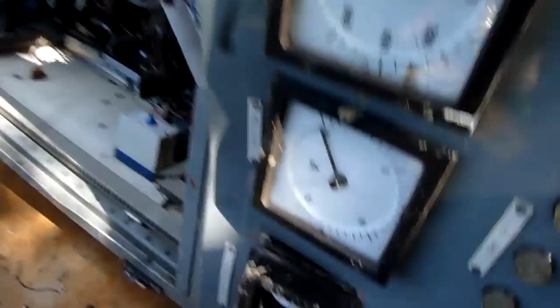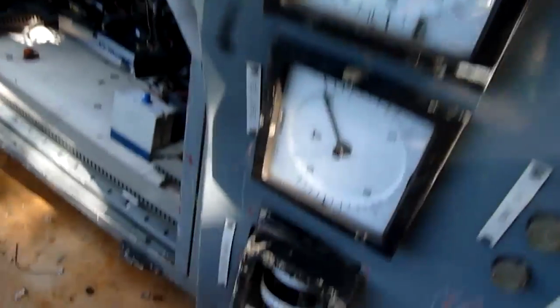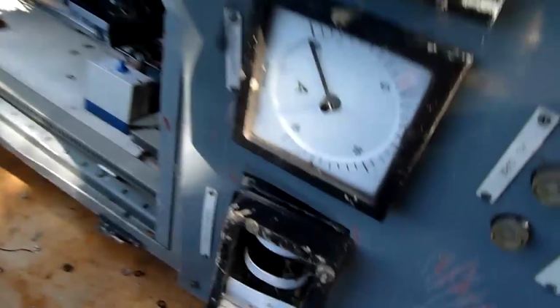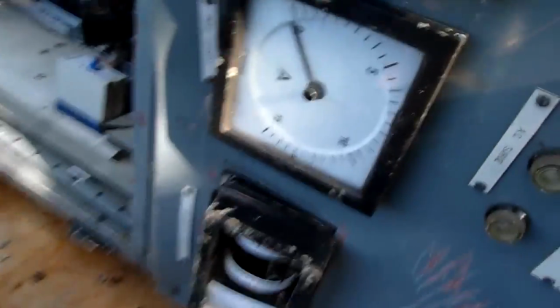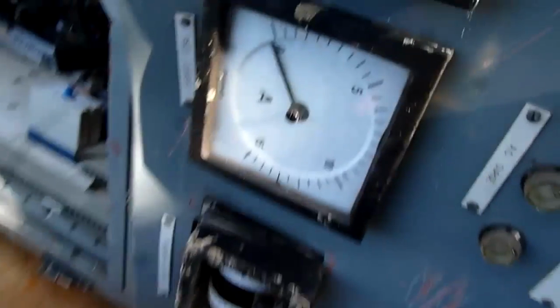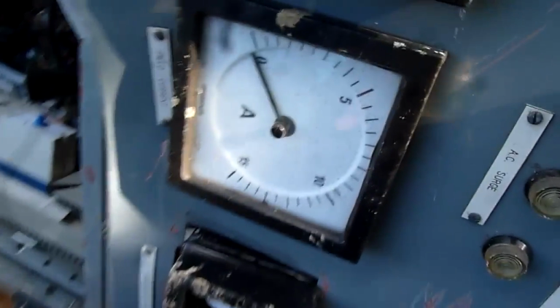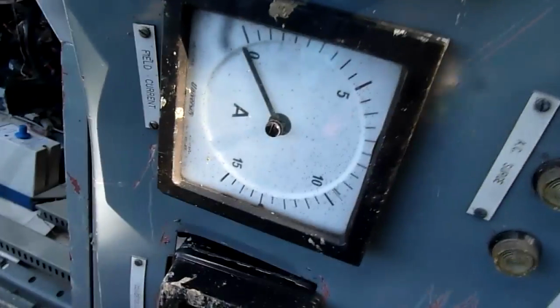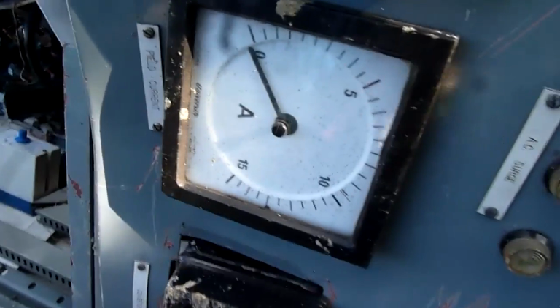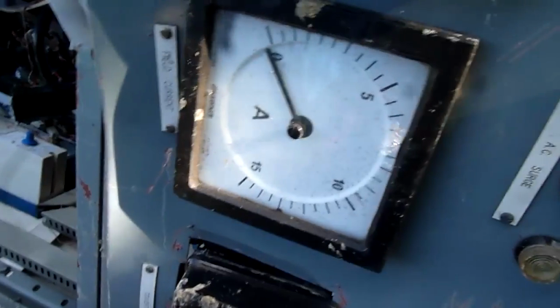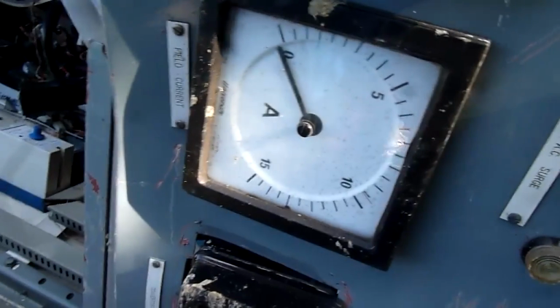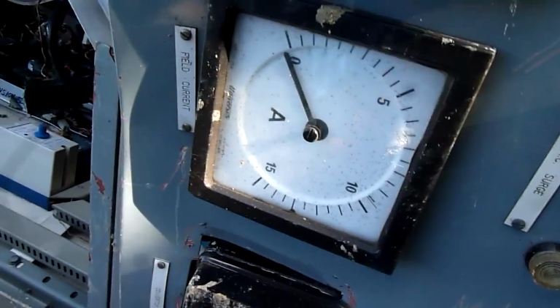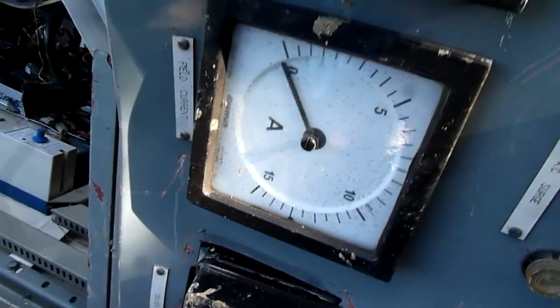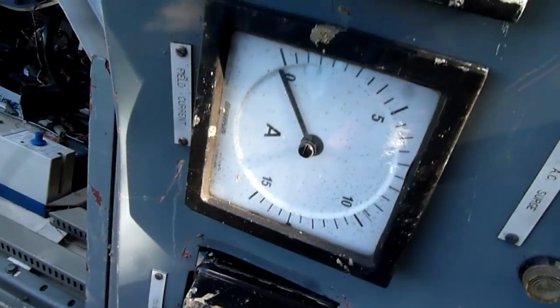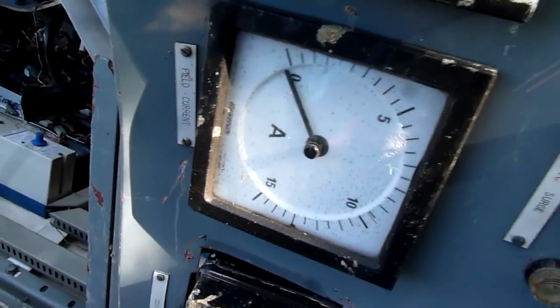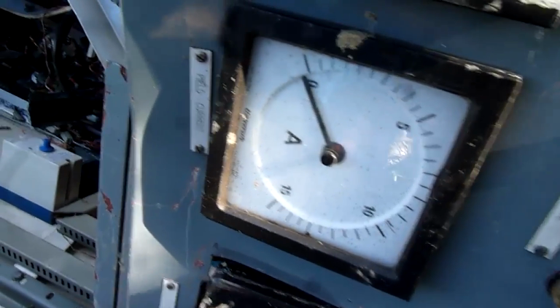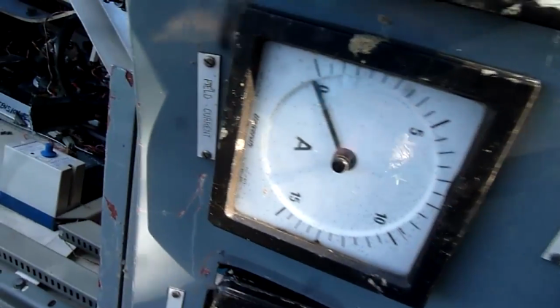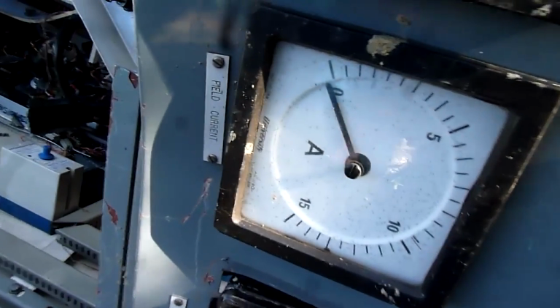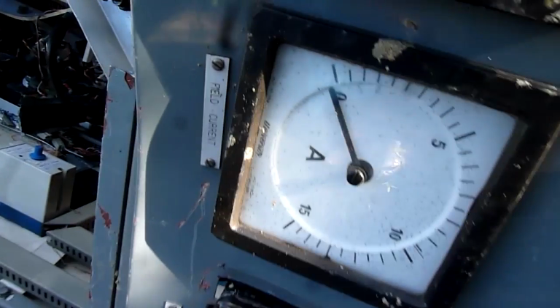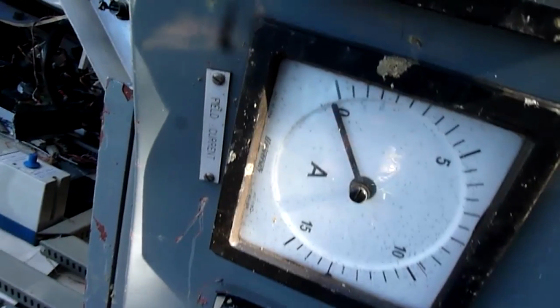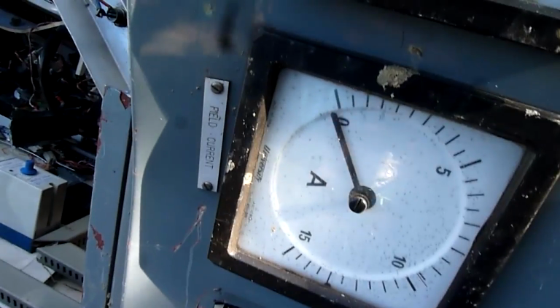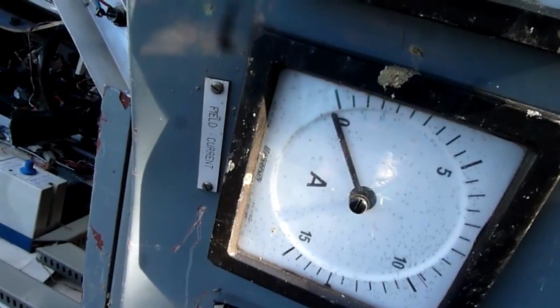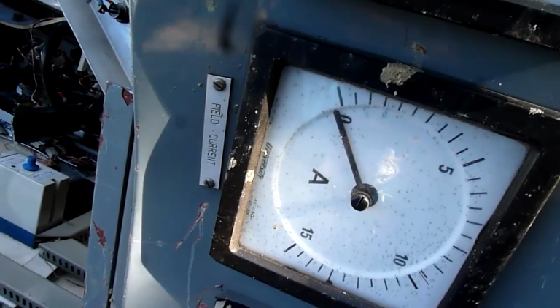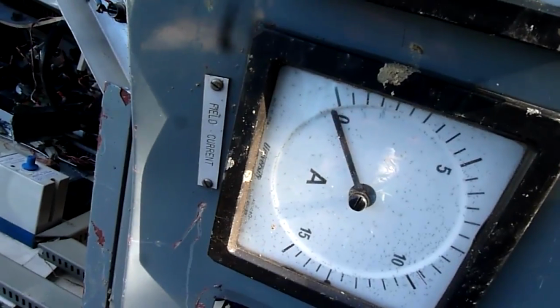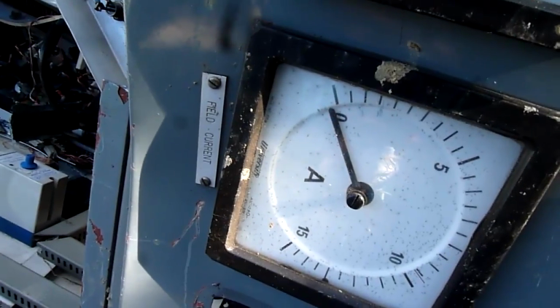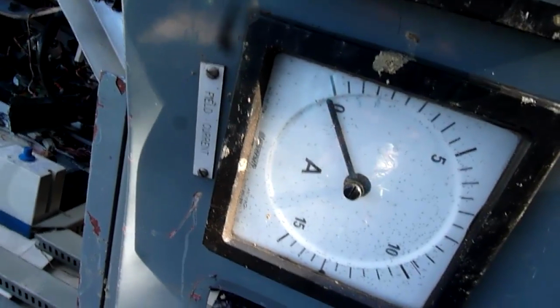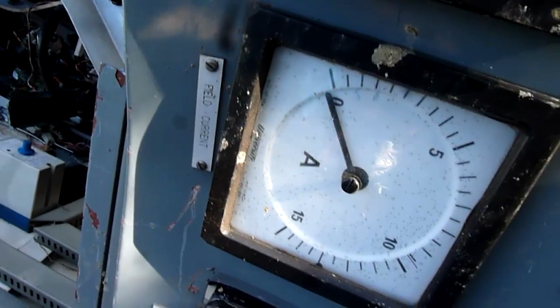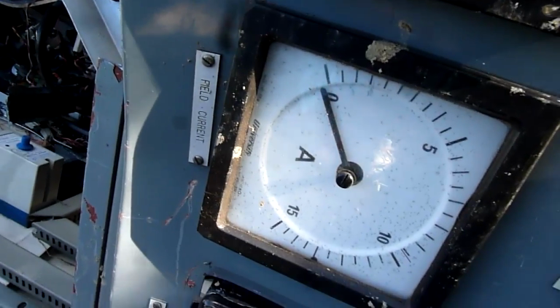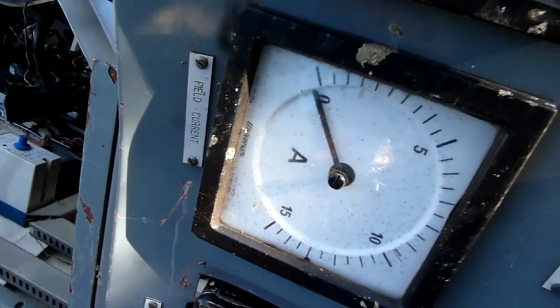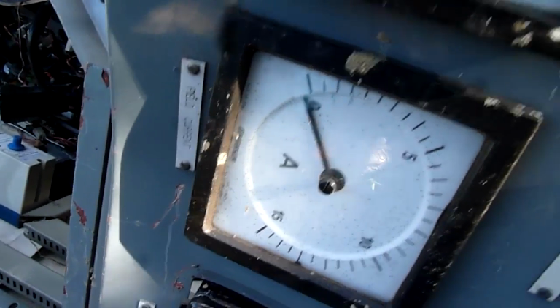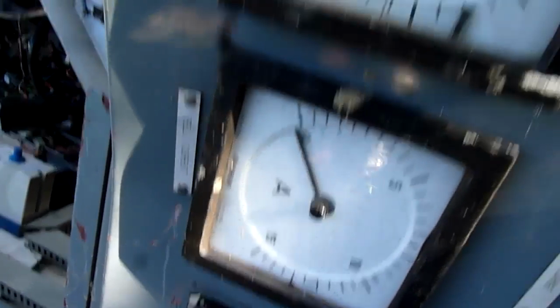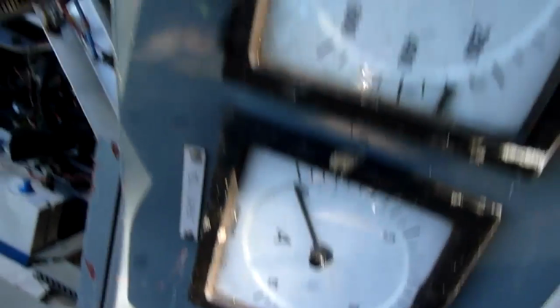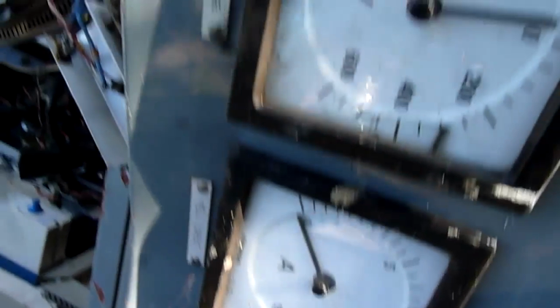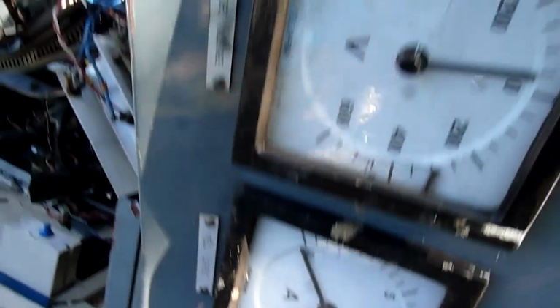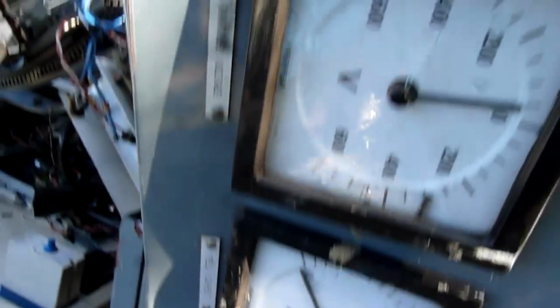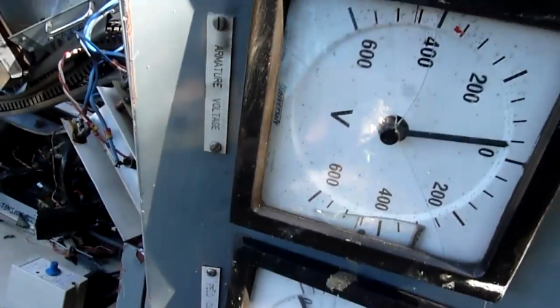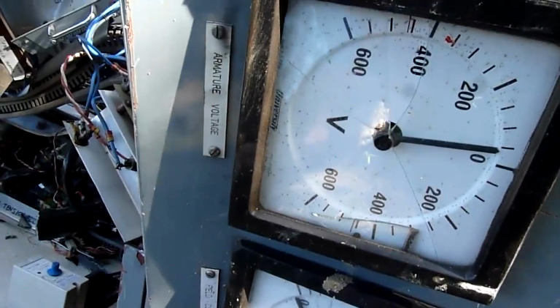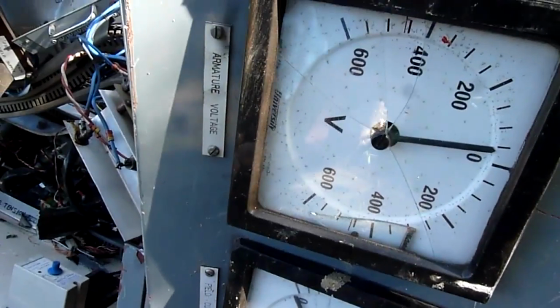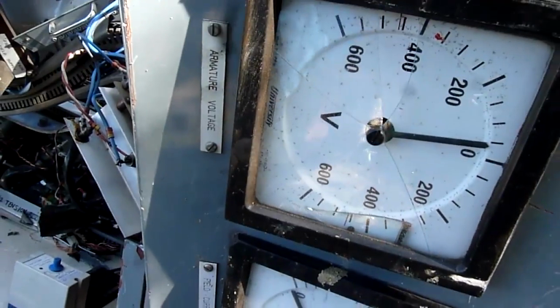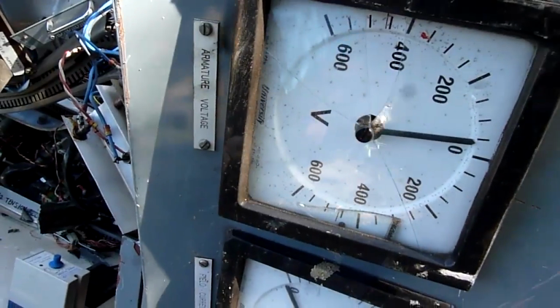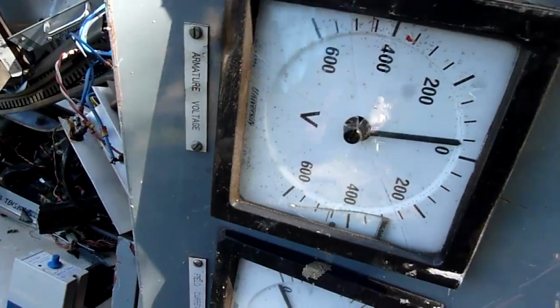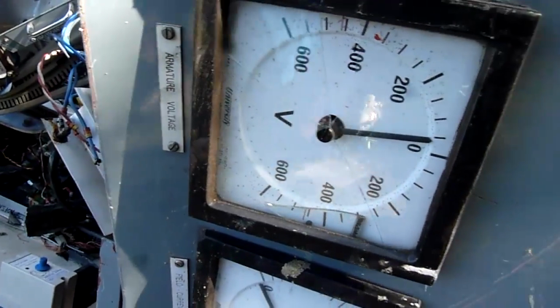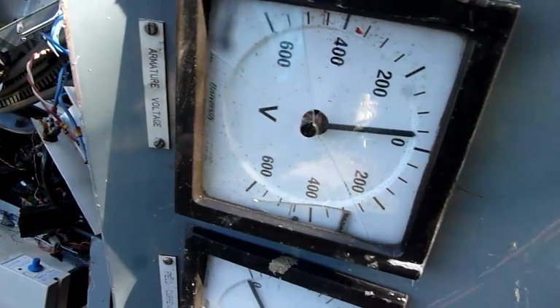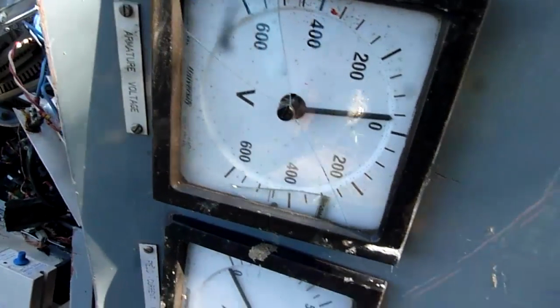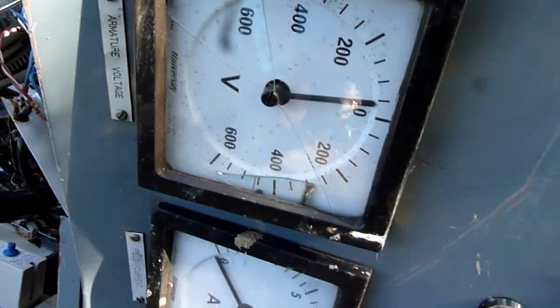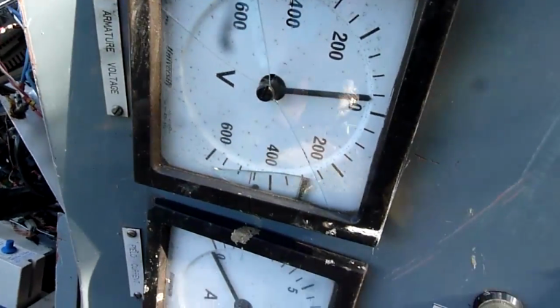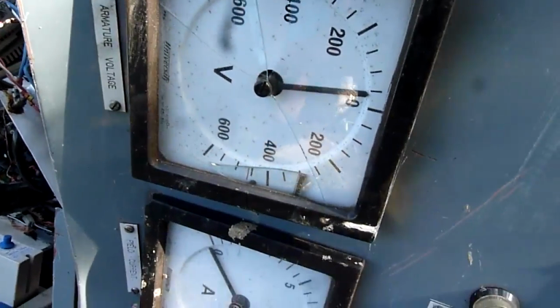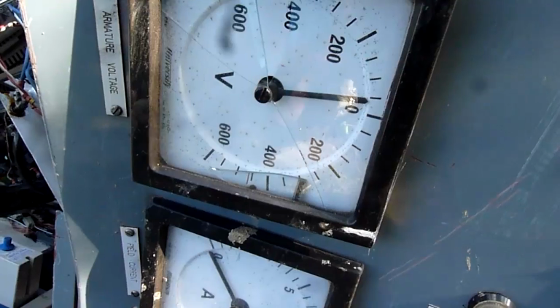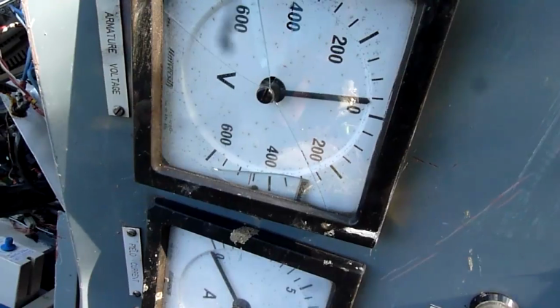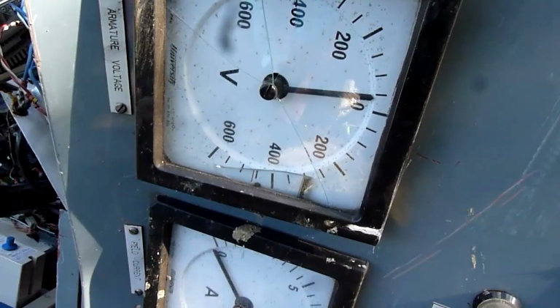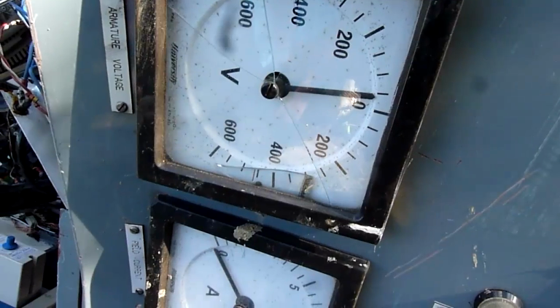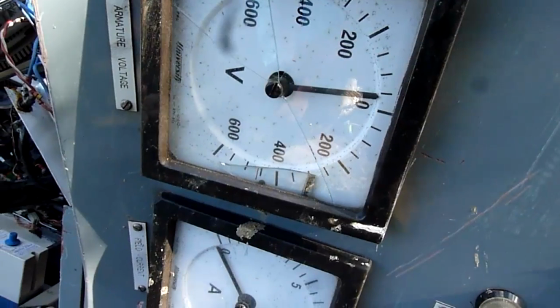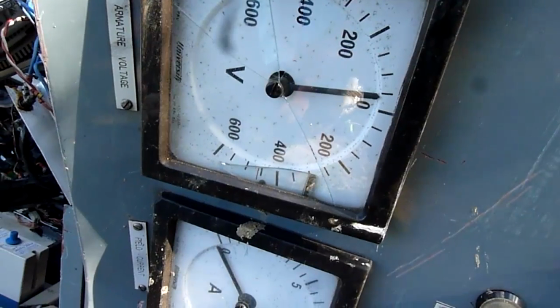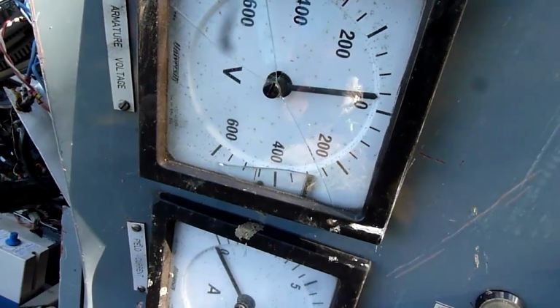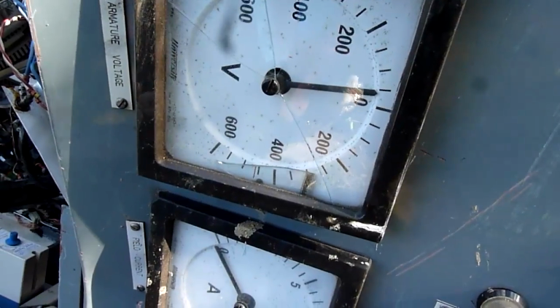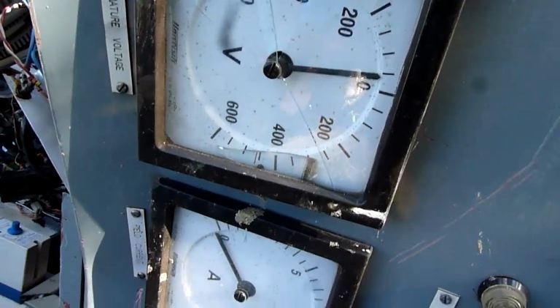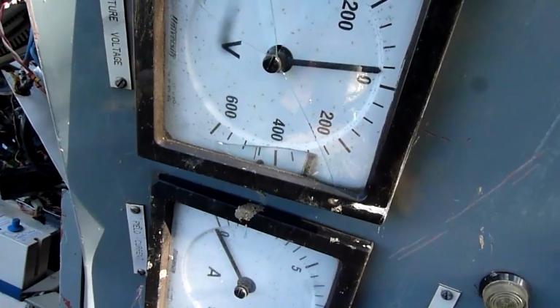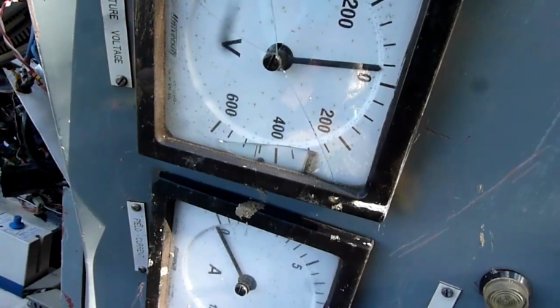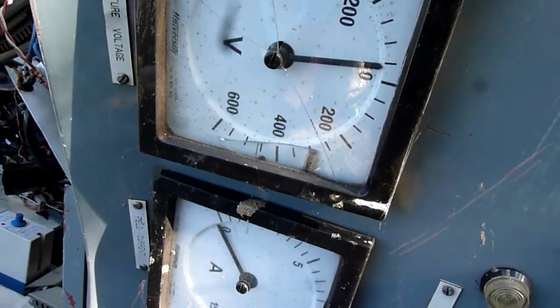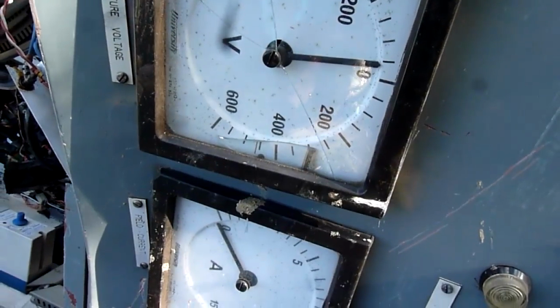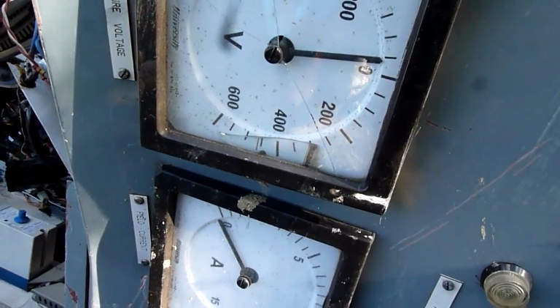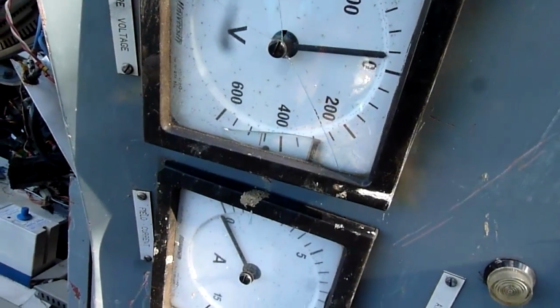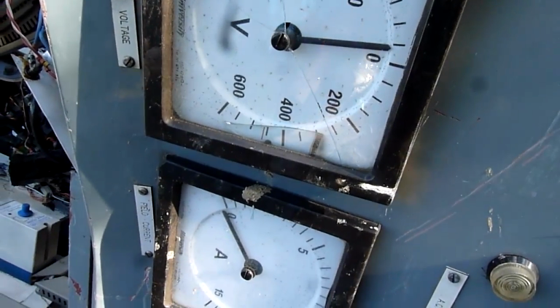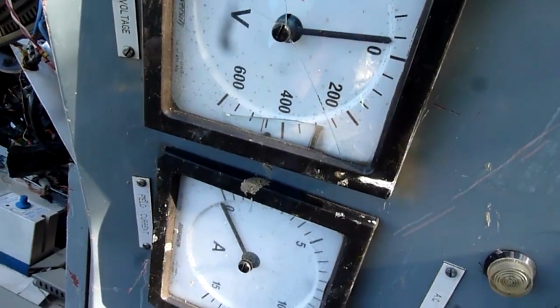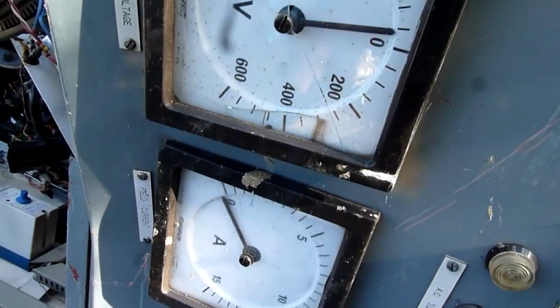750A armature current. Field current: 15A. Armature voltage: positive/negative 600V.